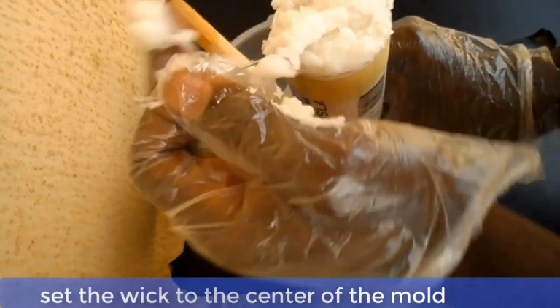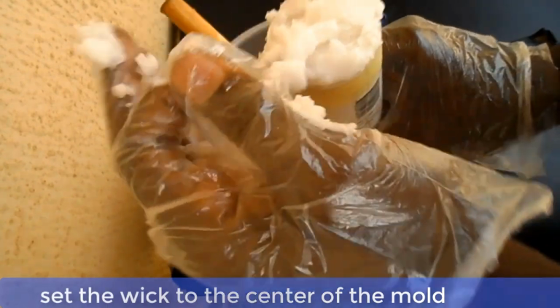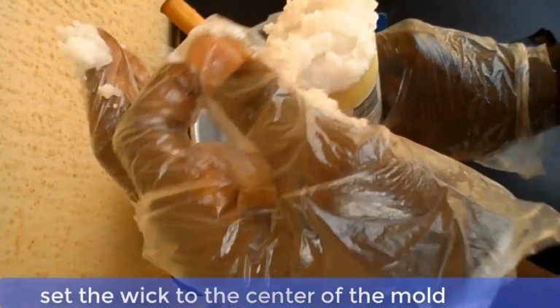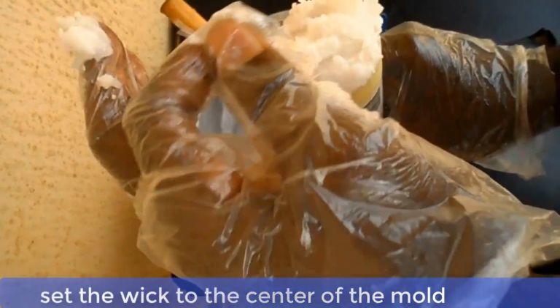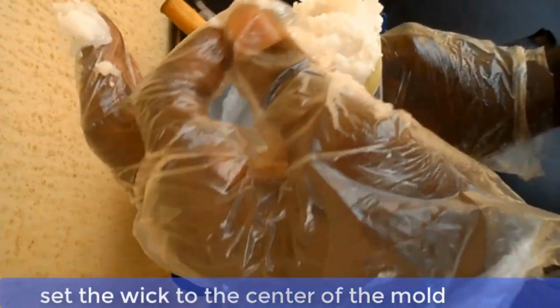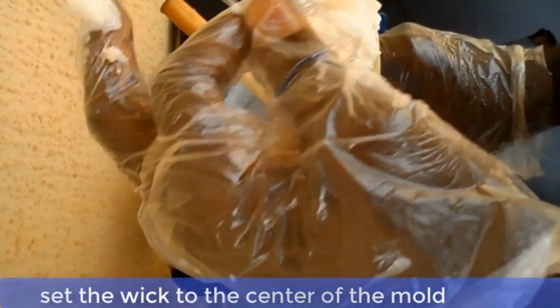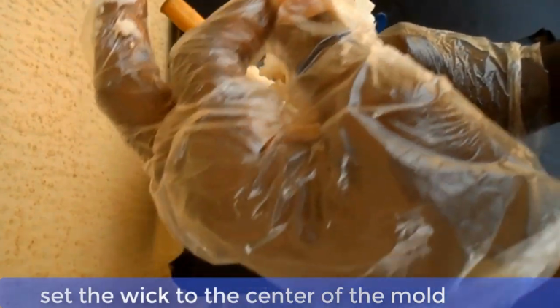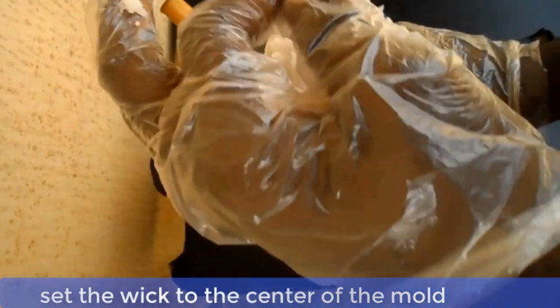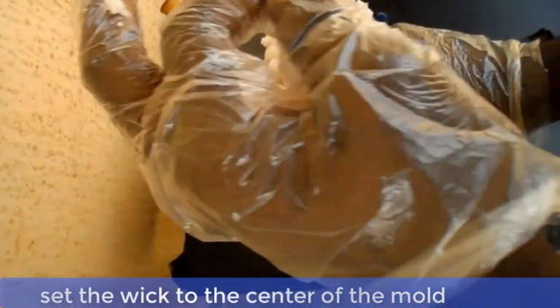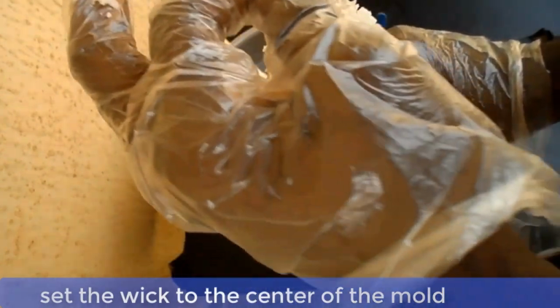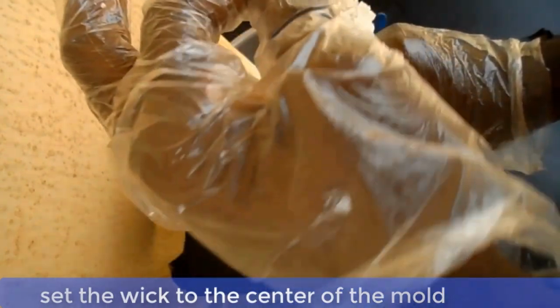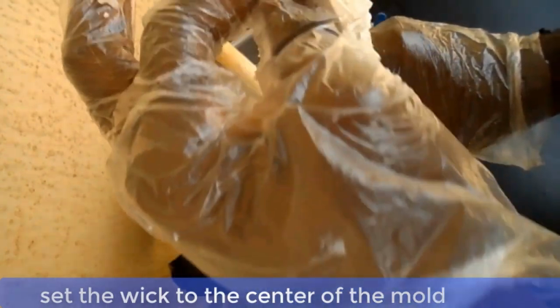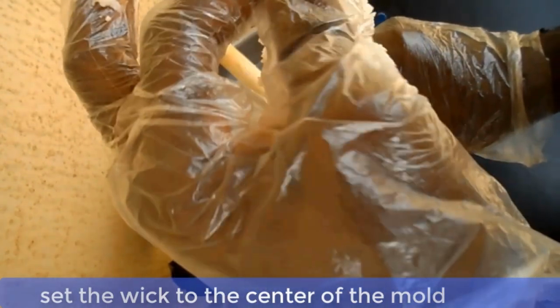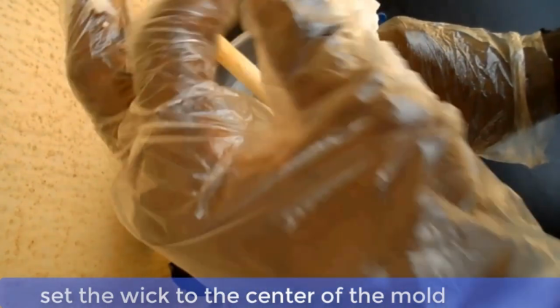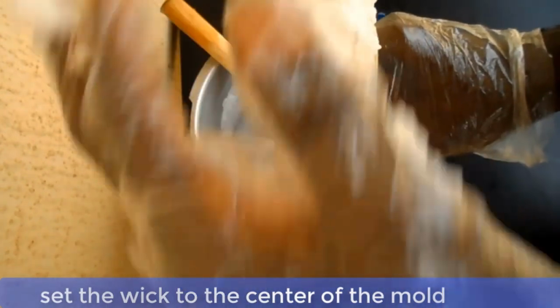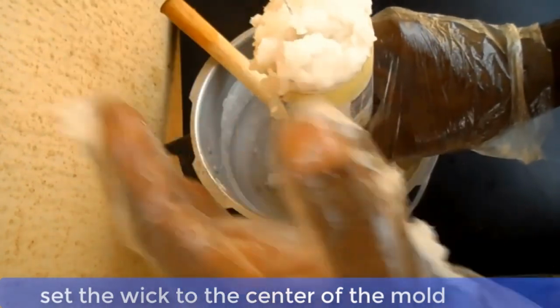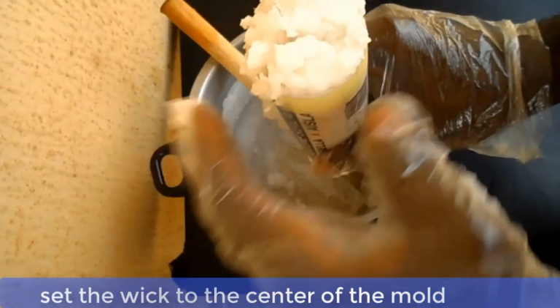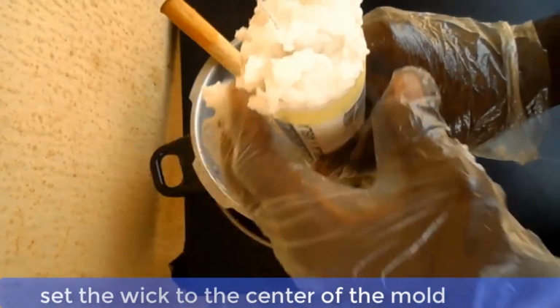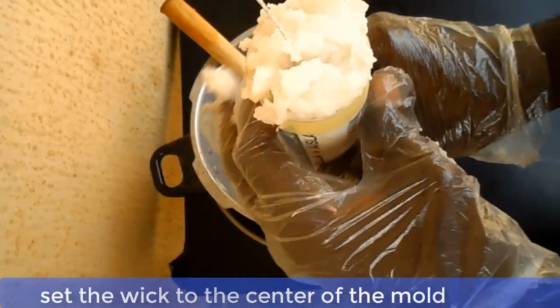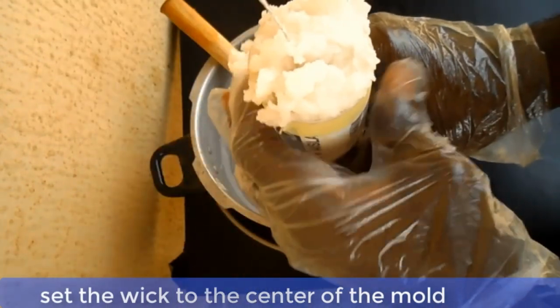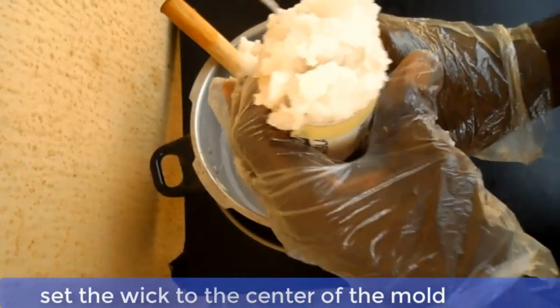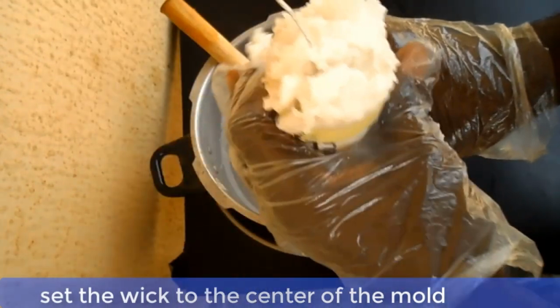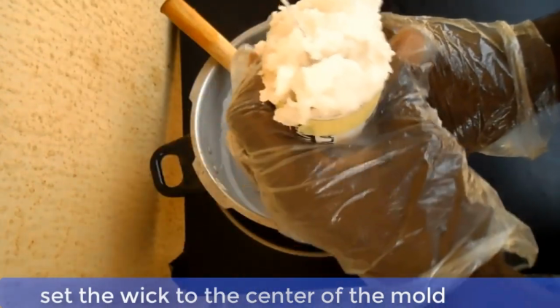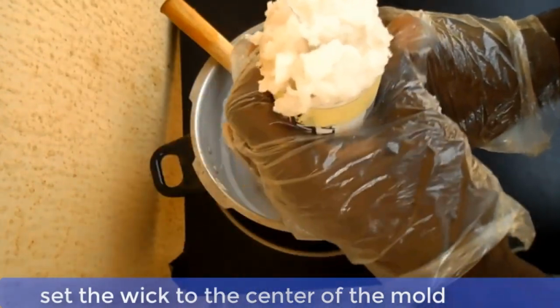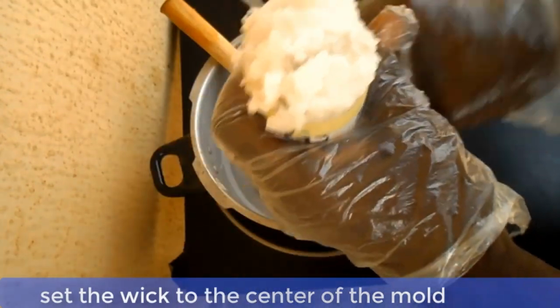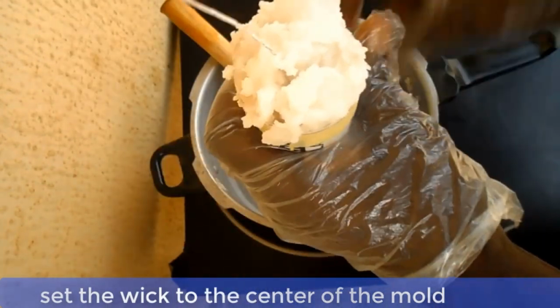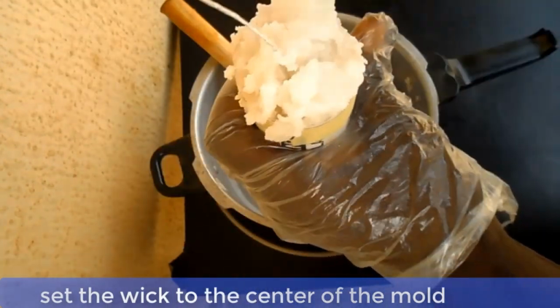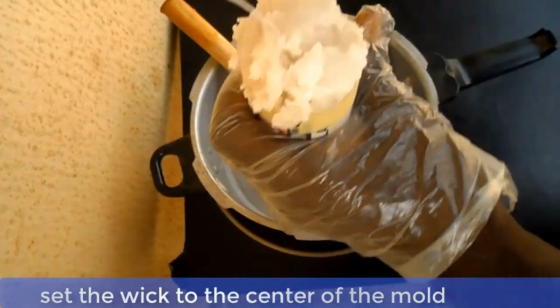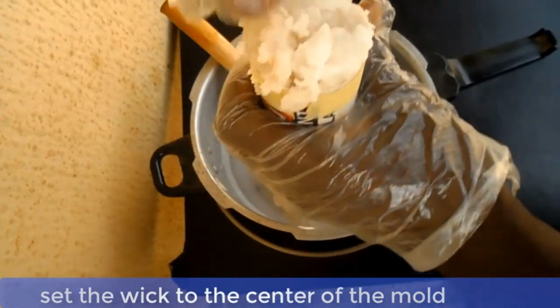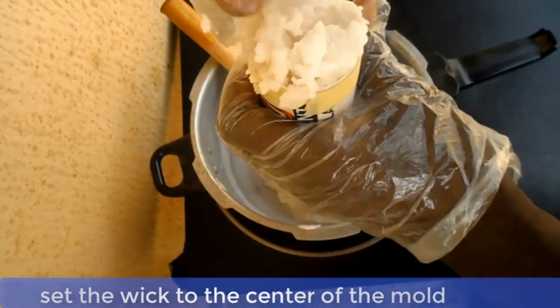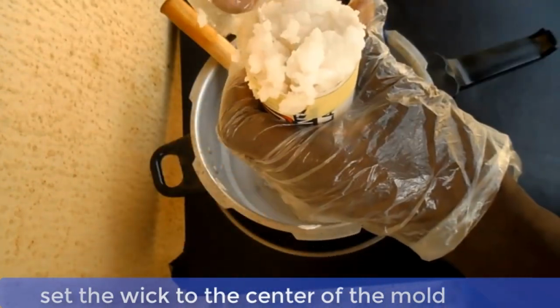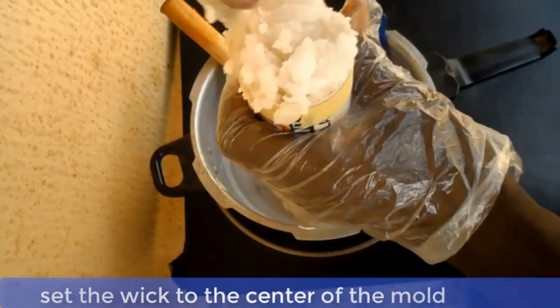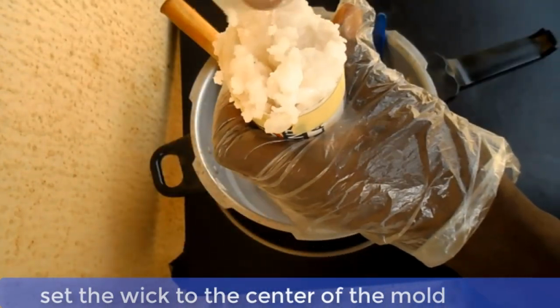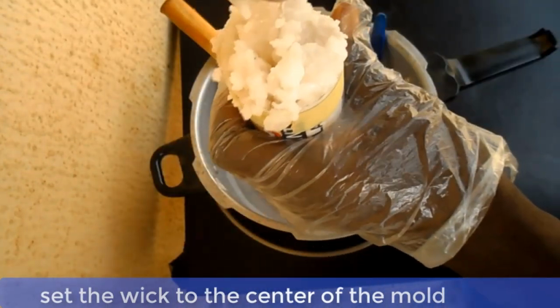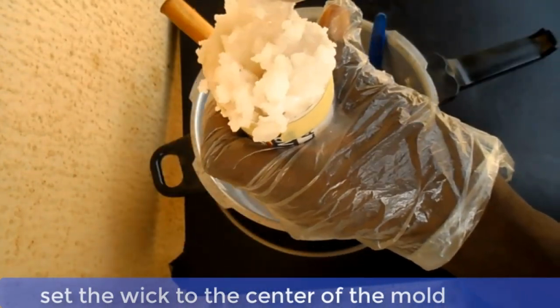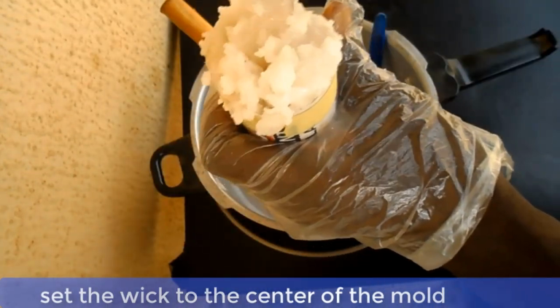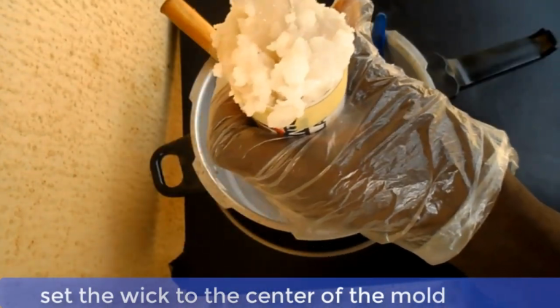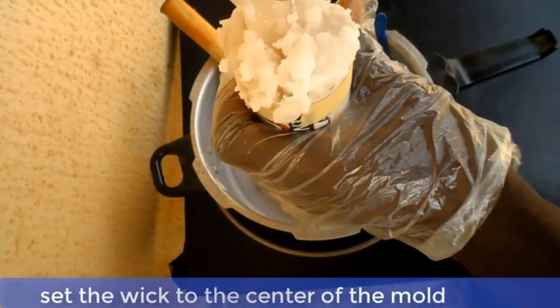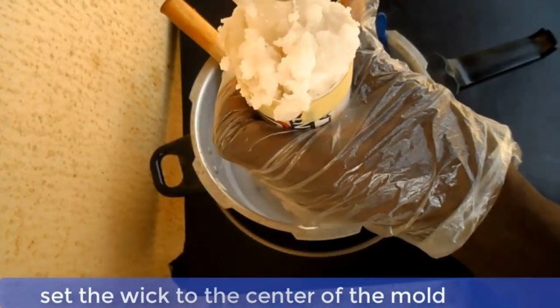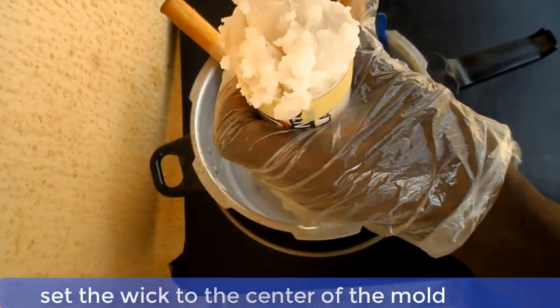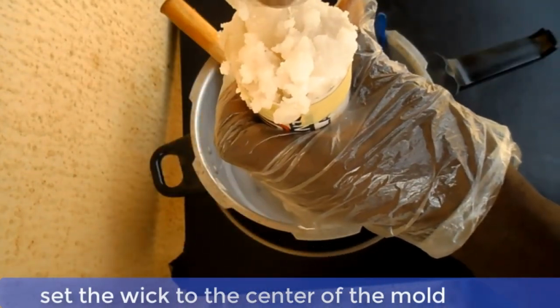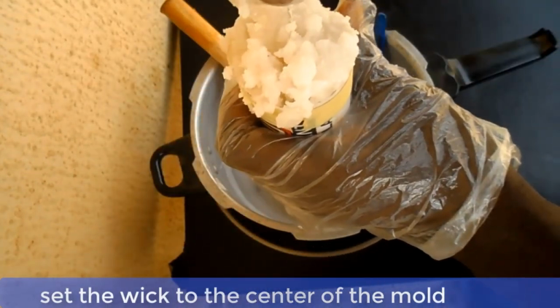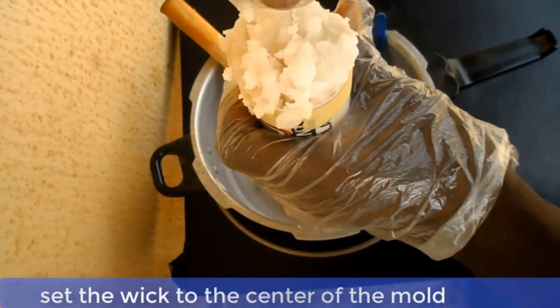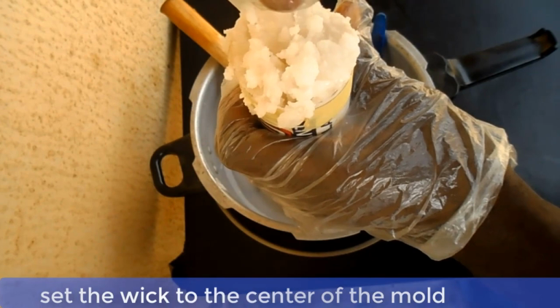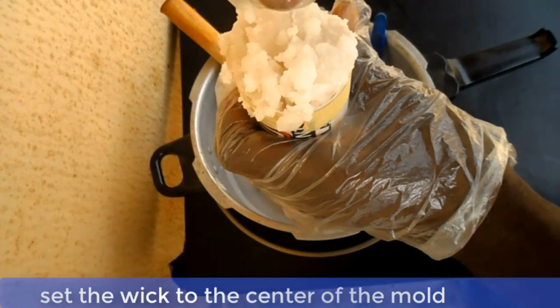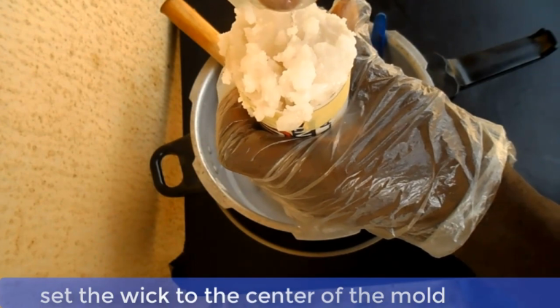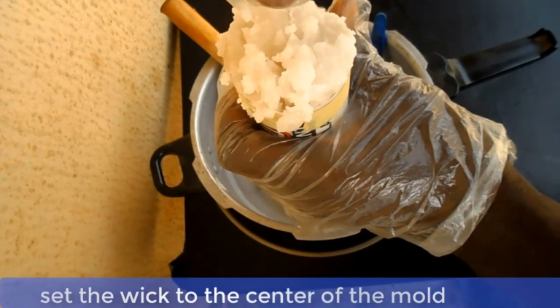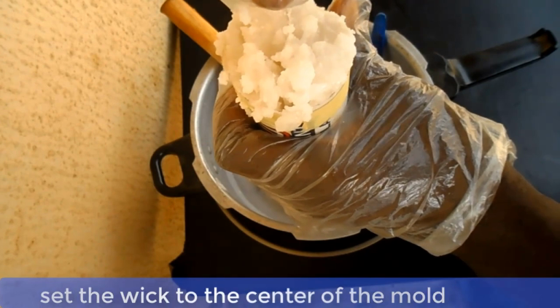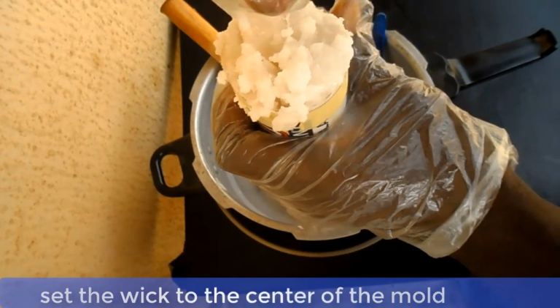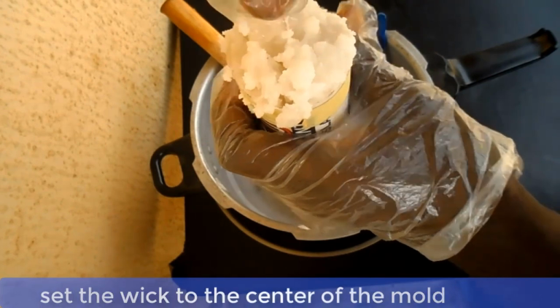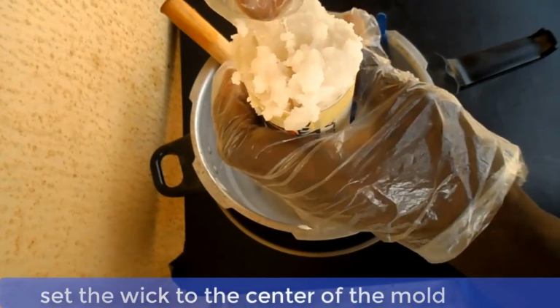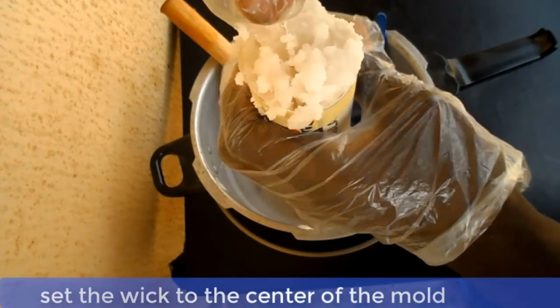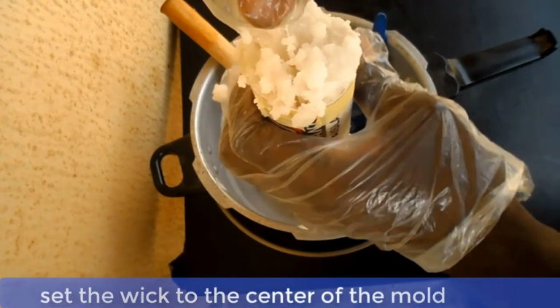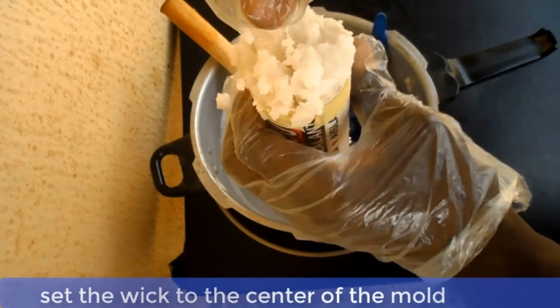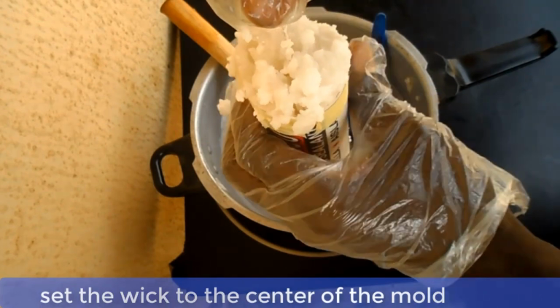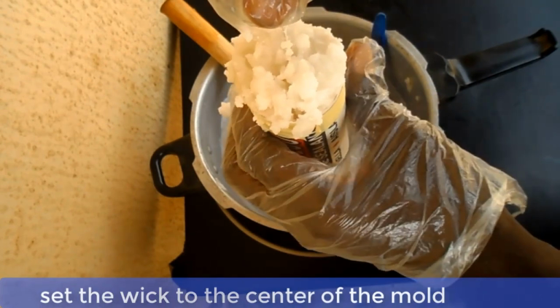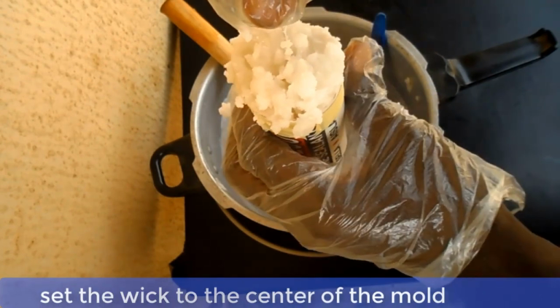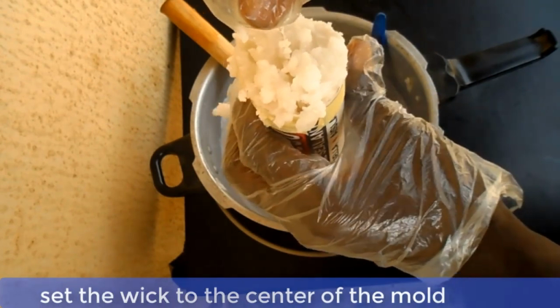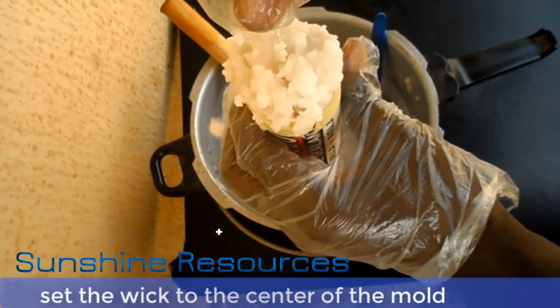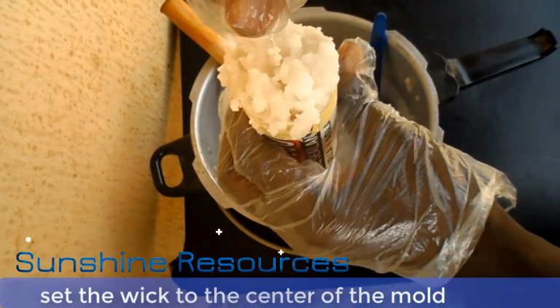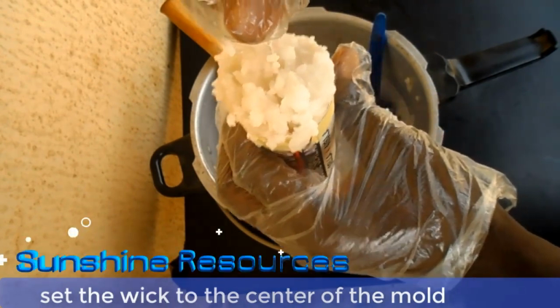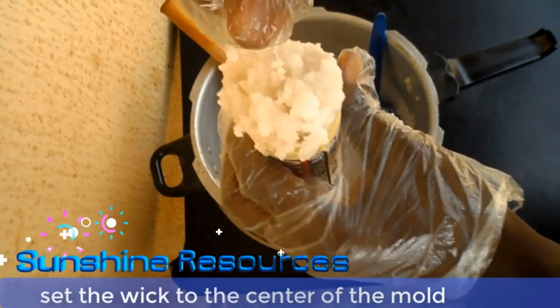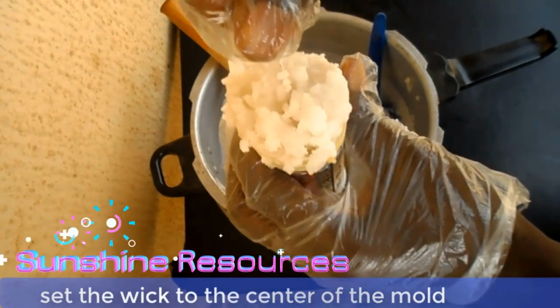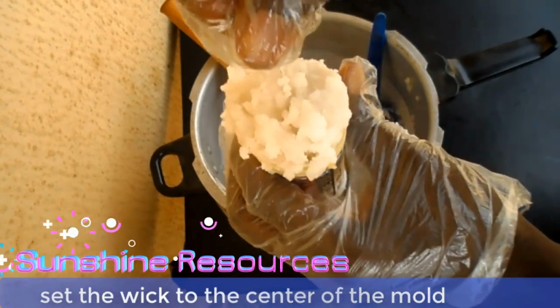When the filling is completed, make sure to position the wick to run through the center of the mold while the wax is still soft.